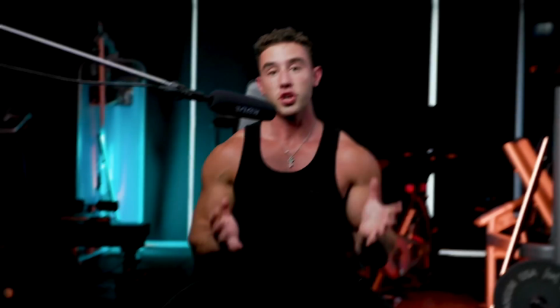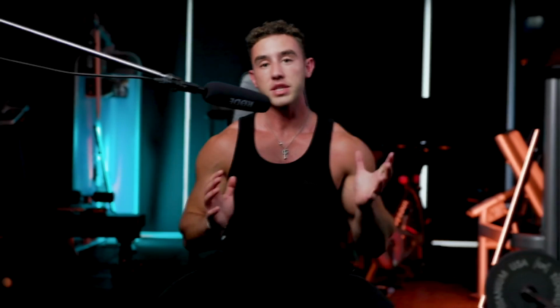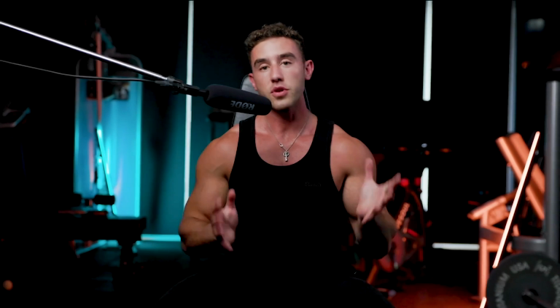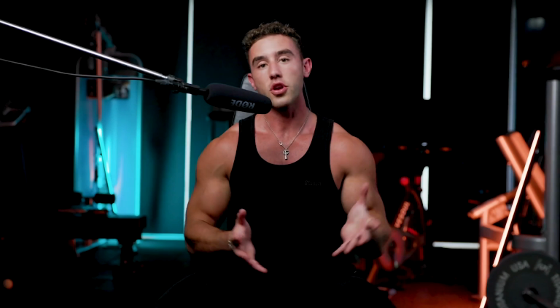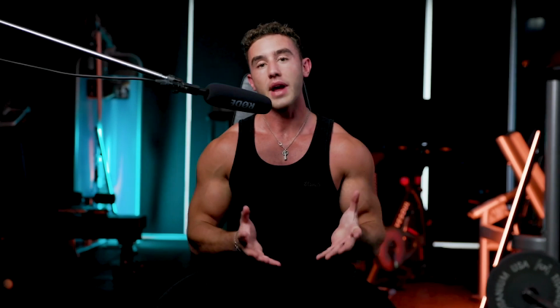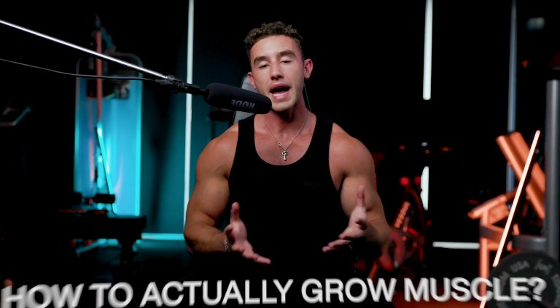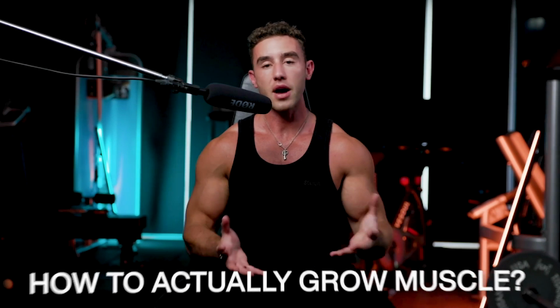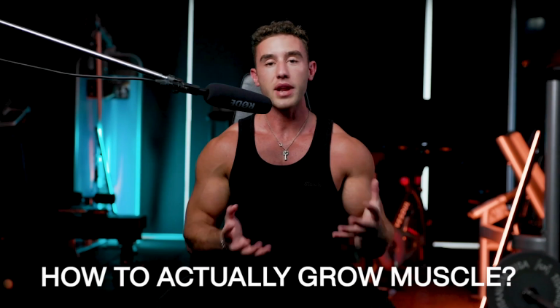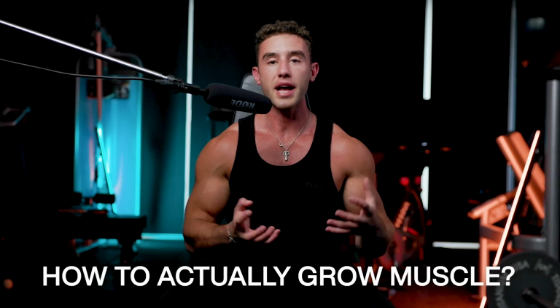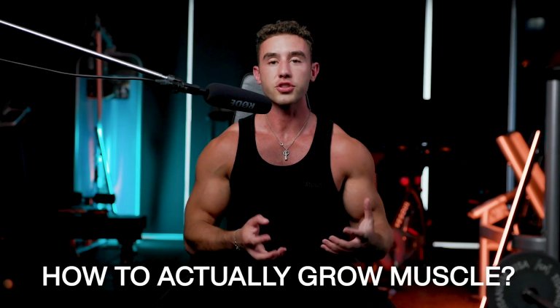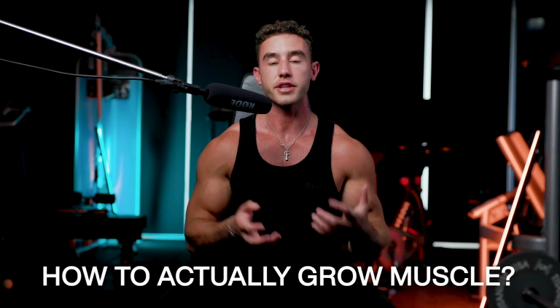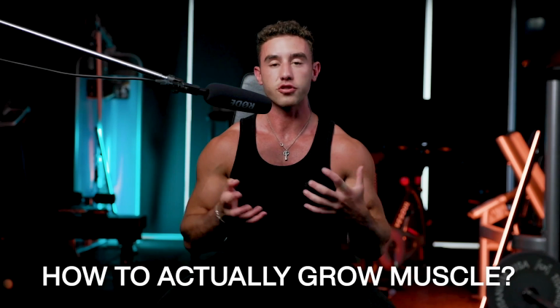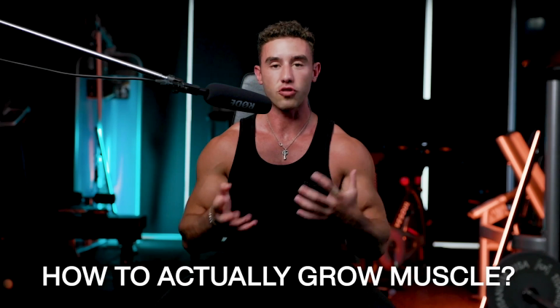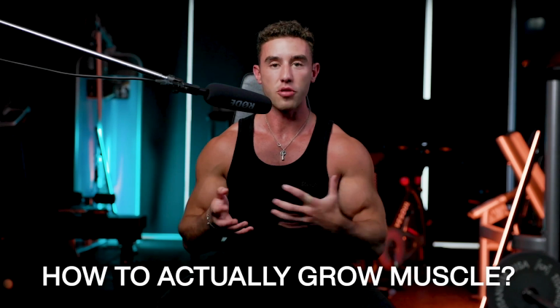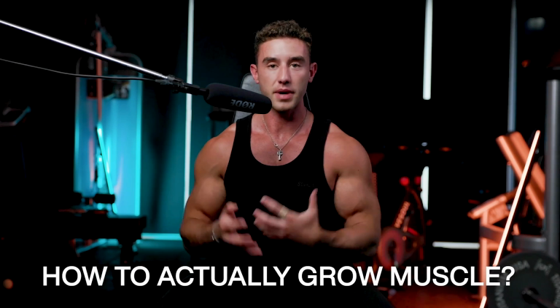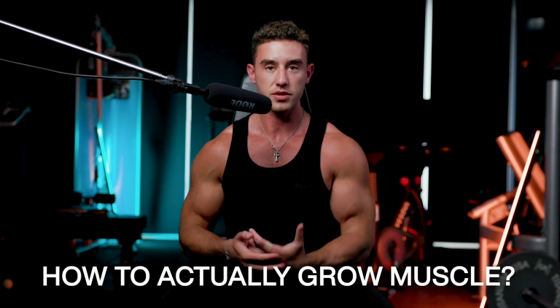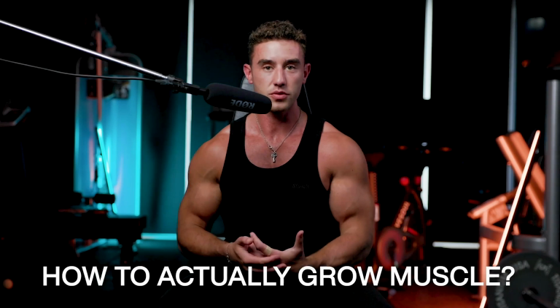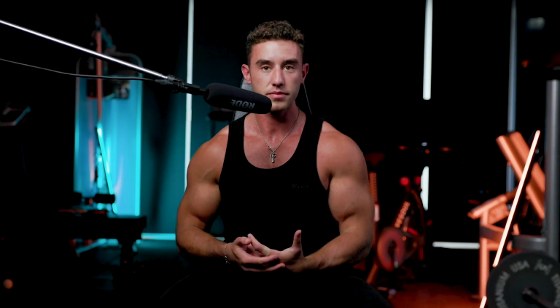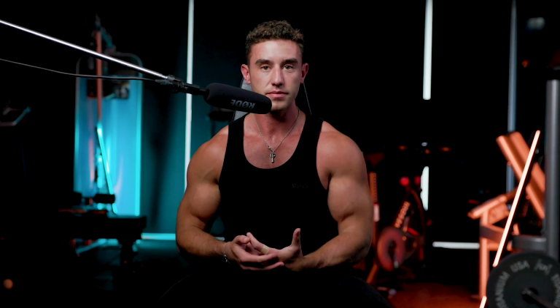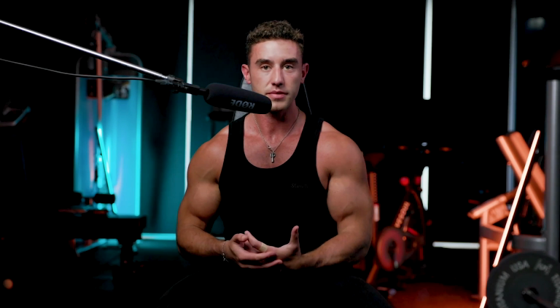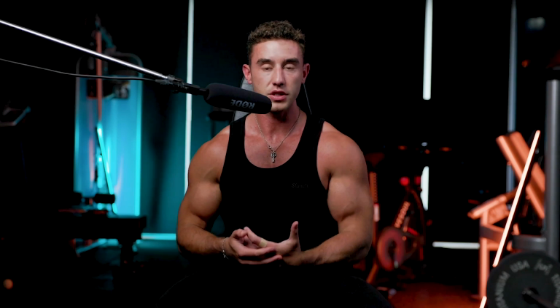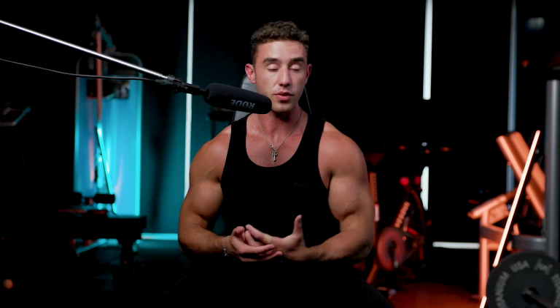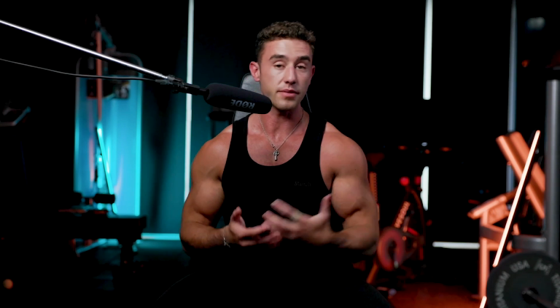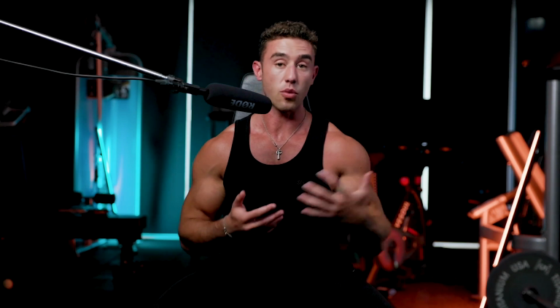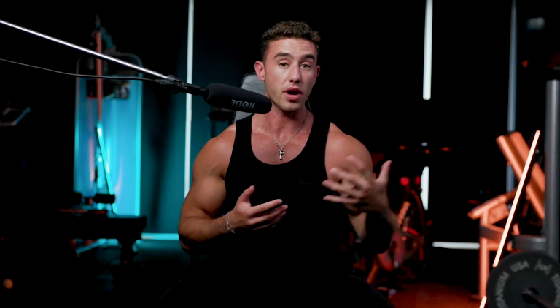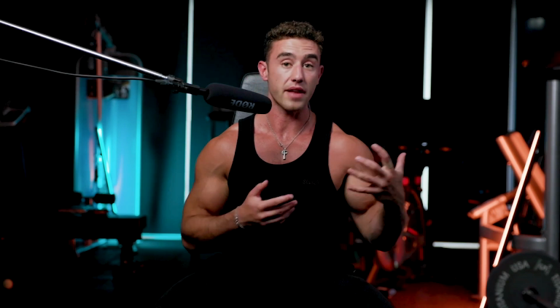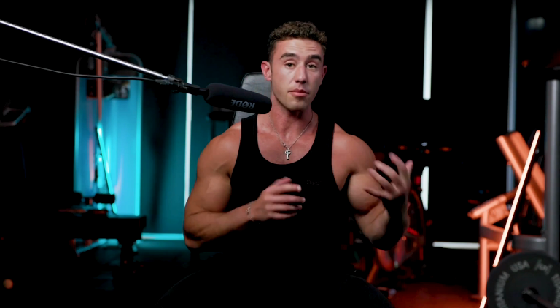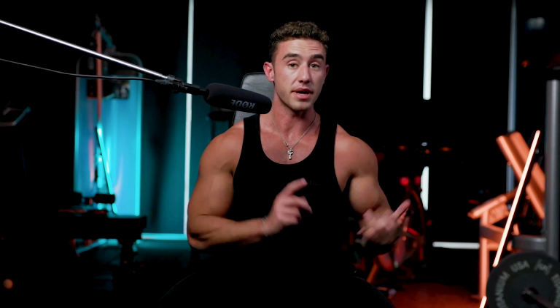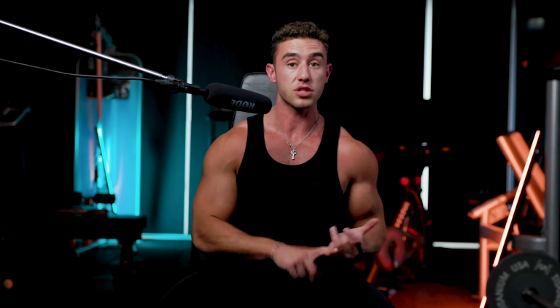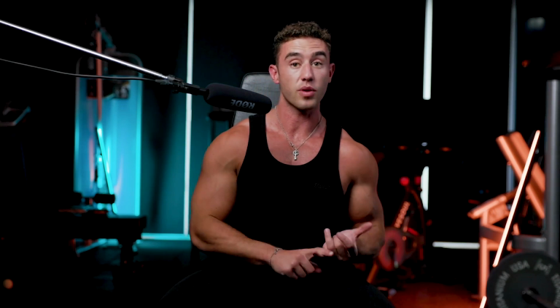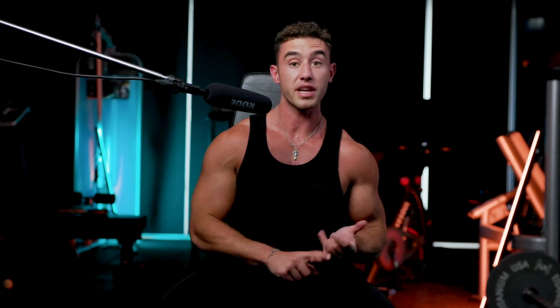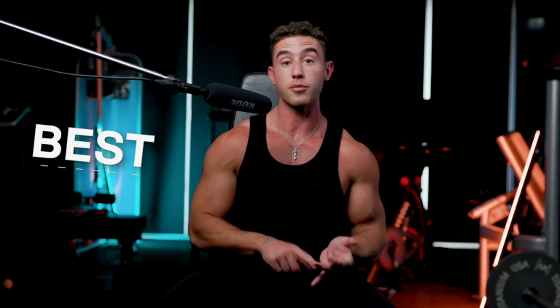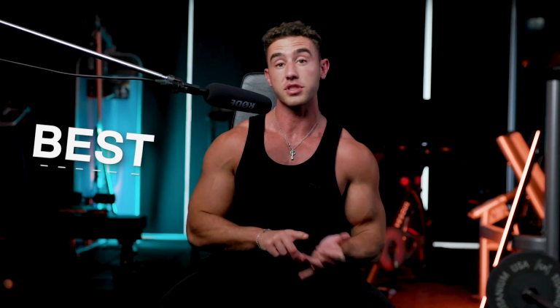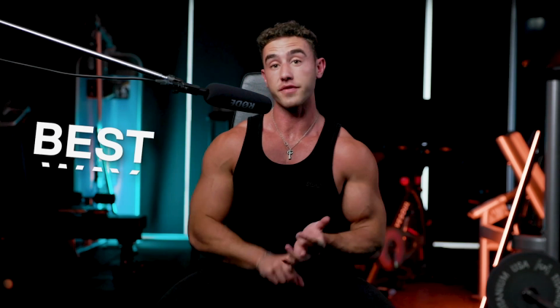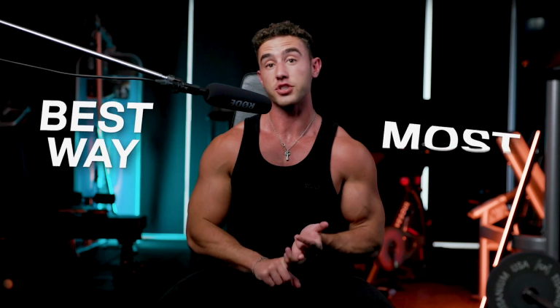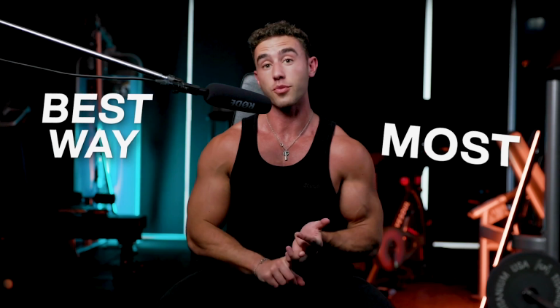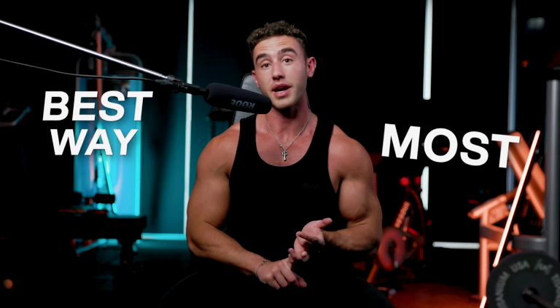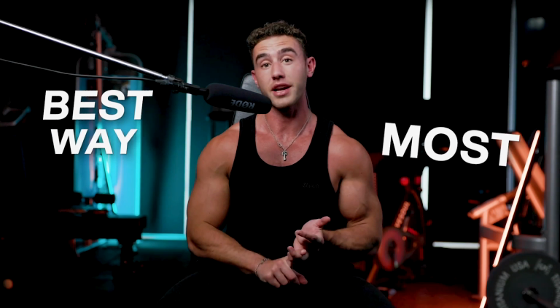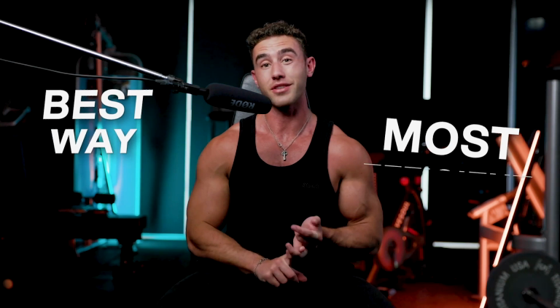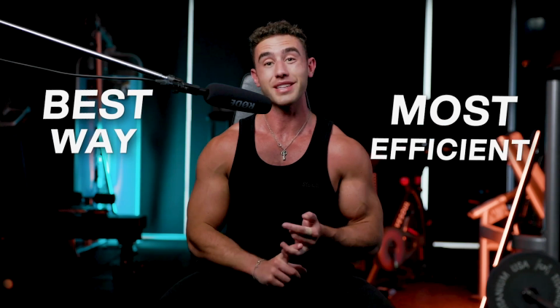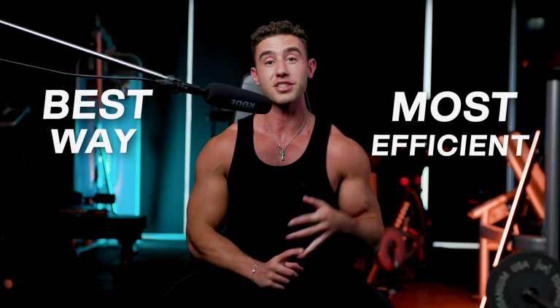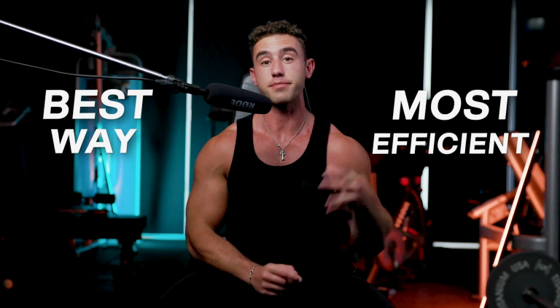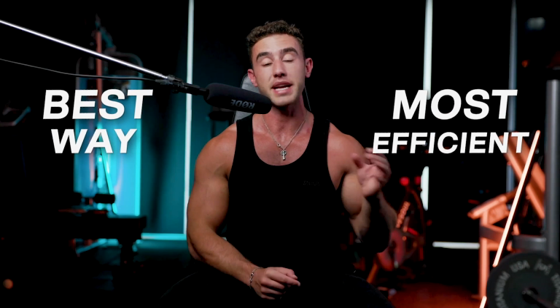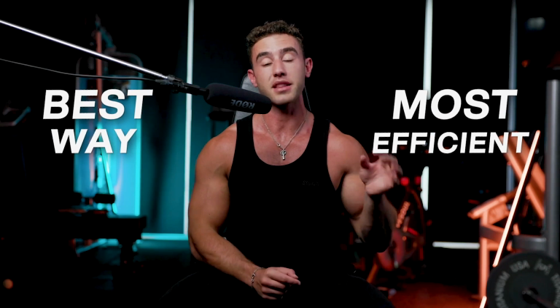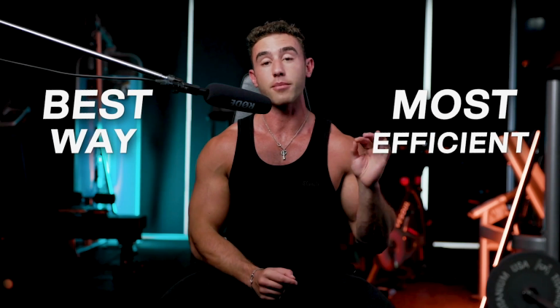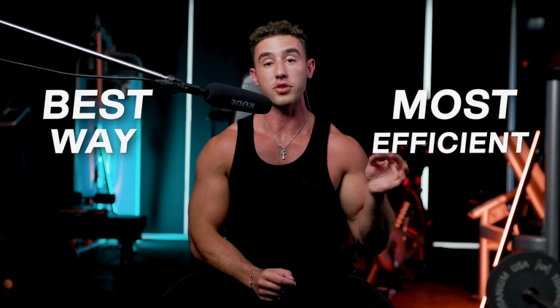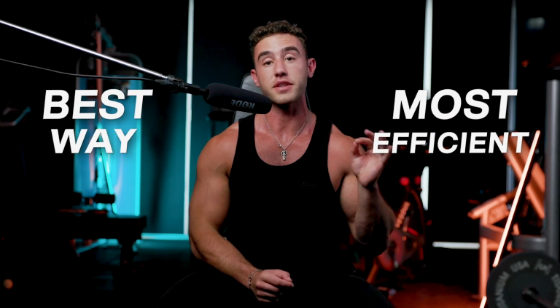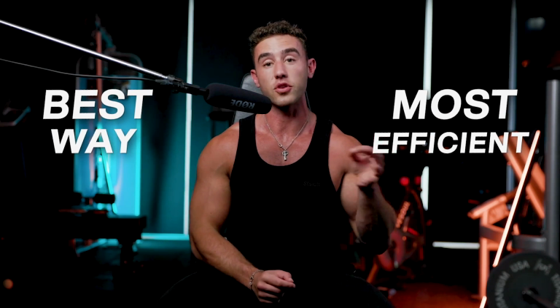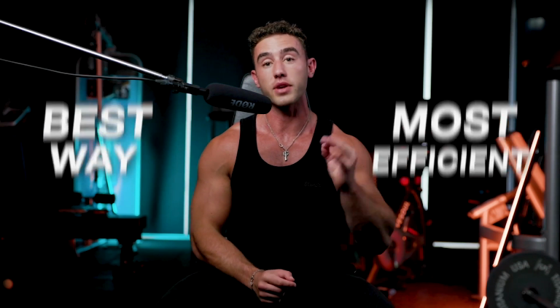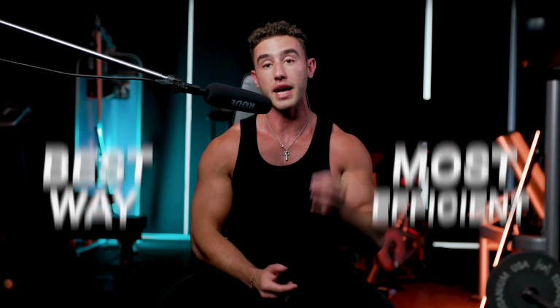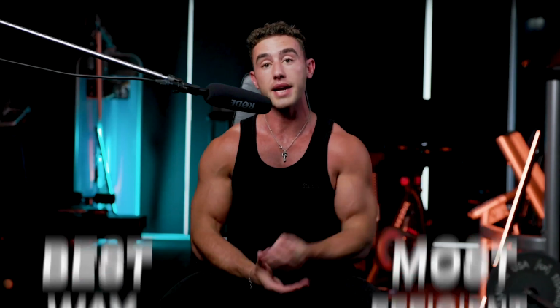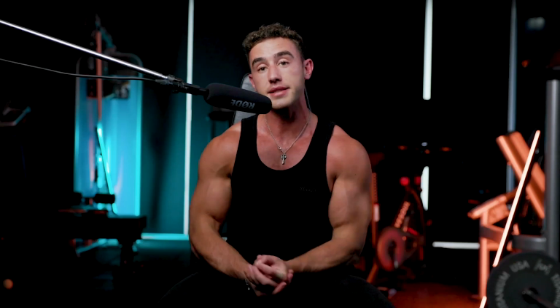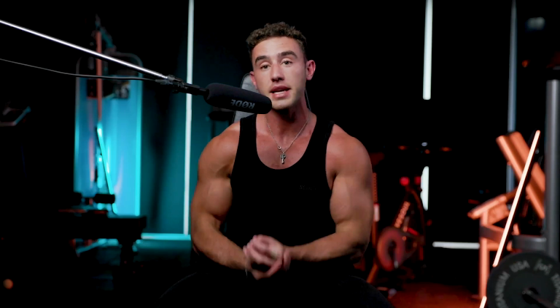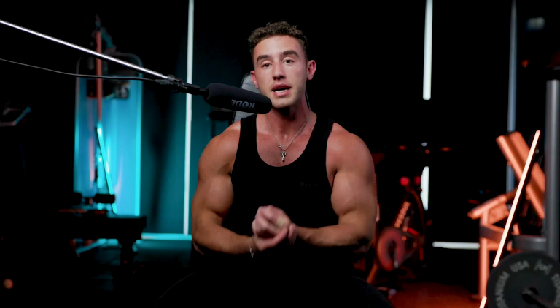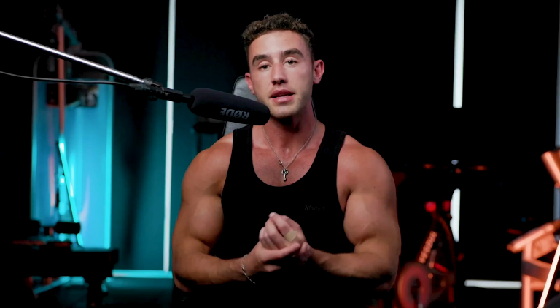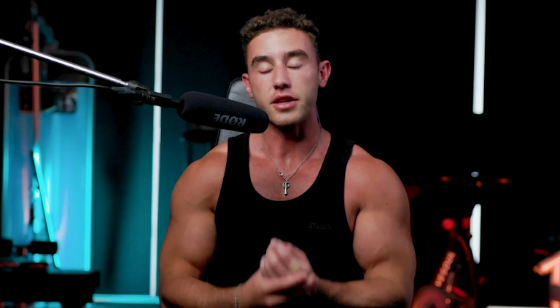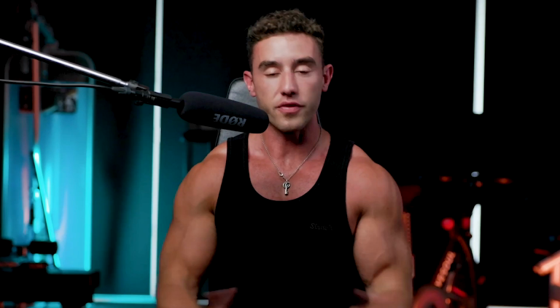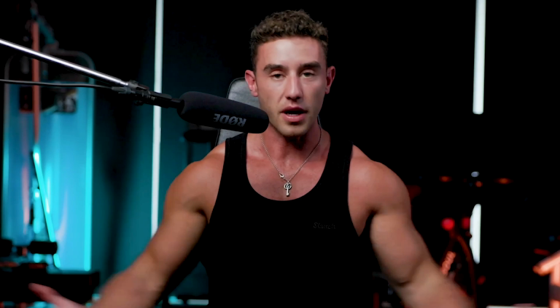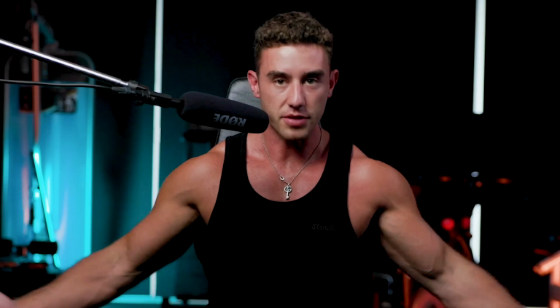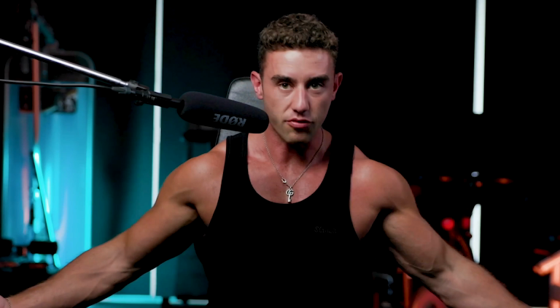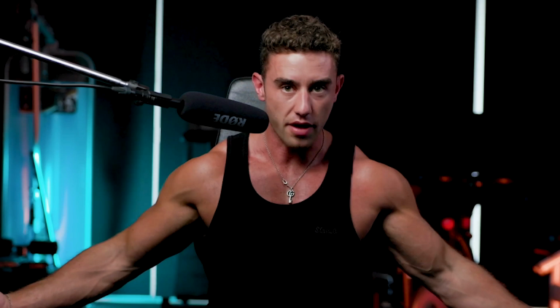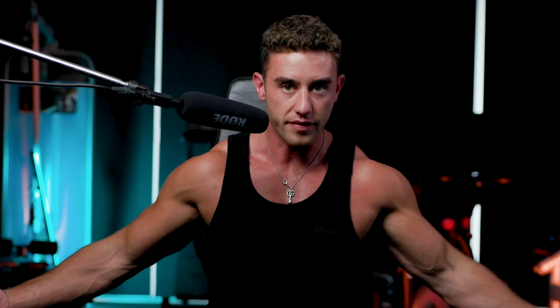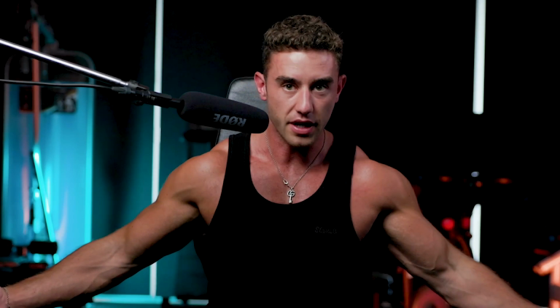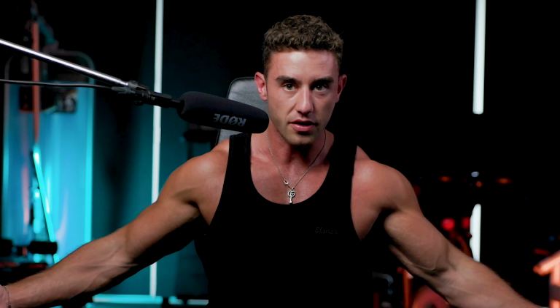Do you guys want to know how to actually grow muscle? You want to work out the best way, the most efficient way, or at least just make the most of your gains? Then you've come to the right video.